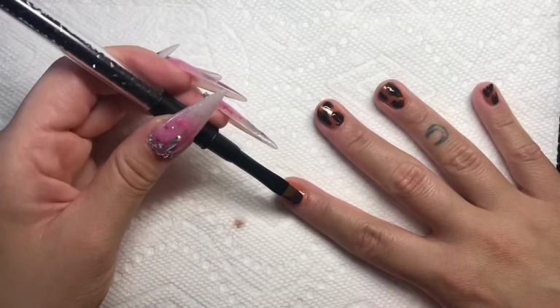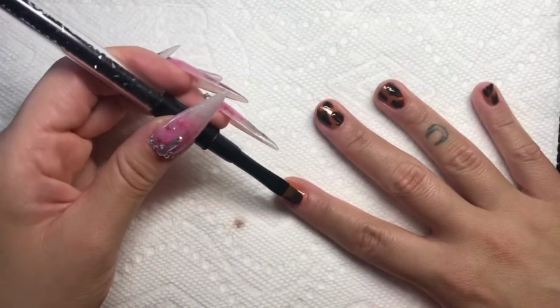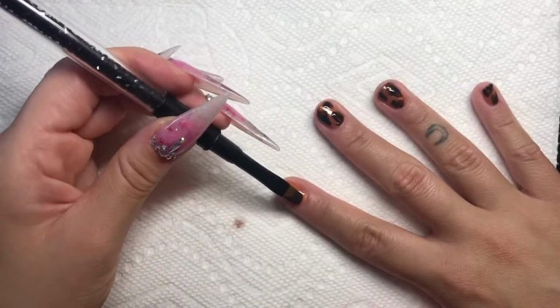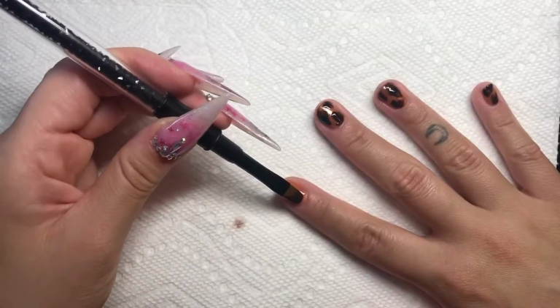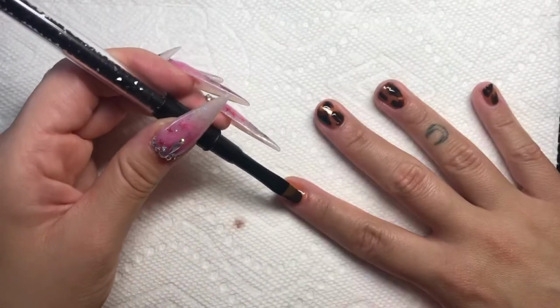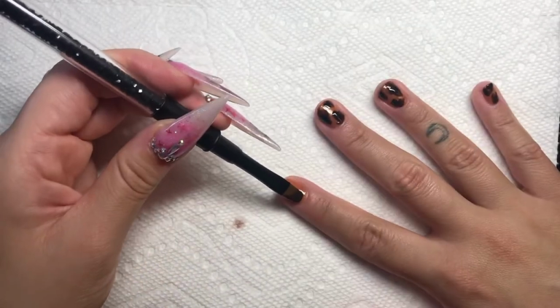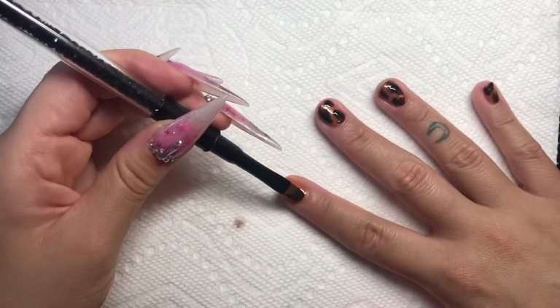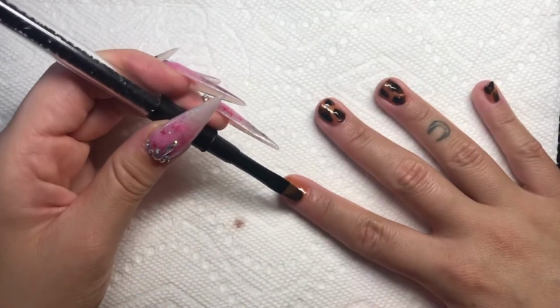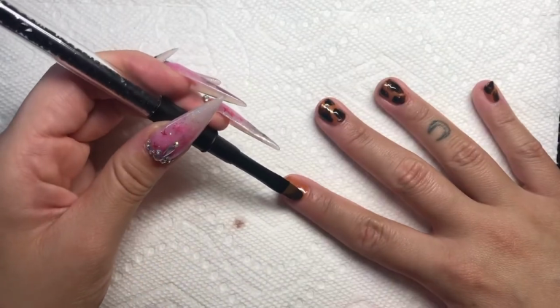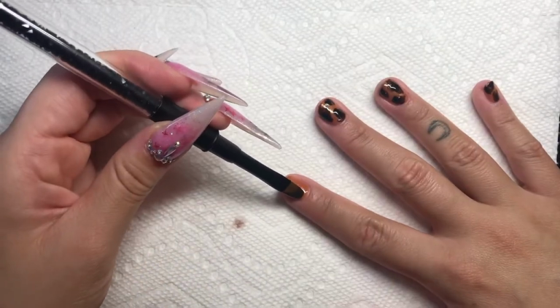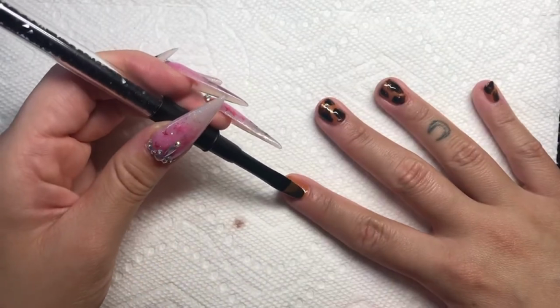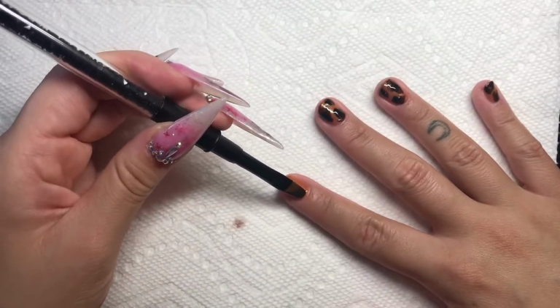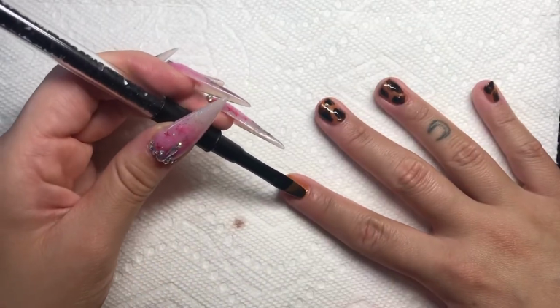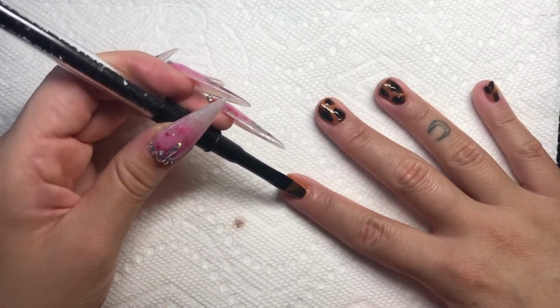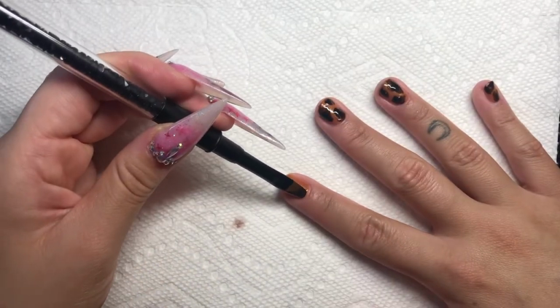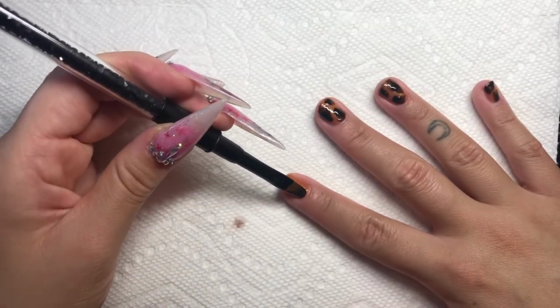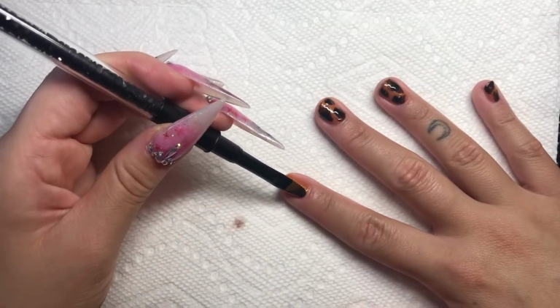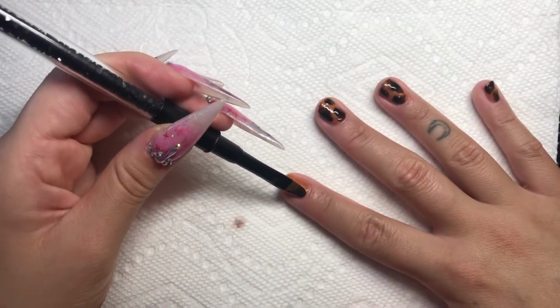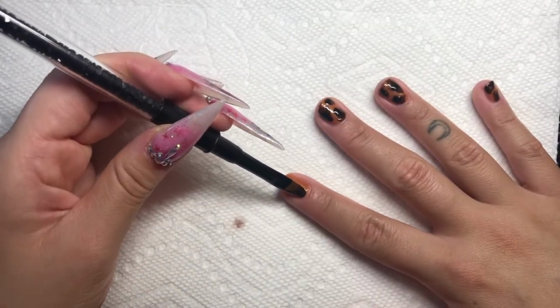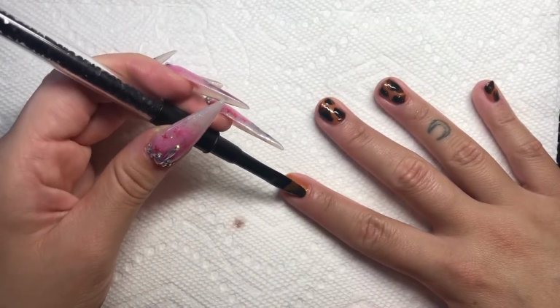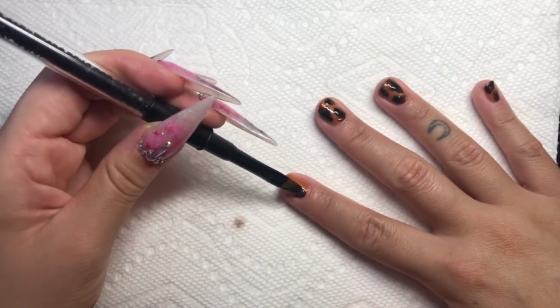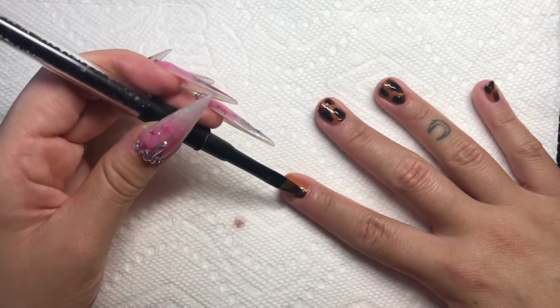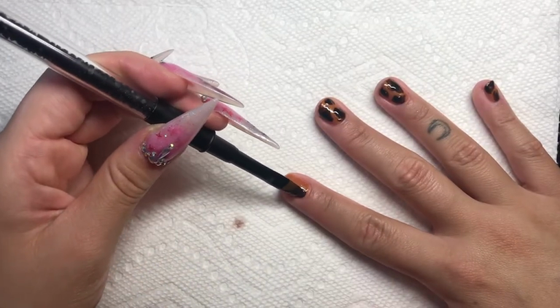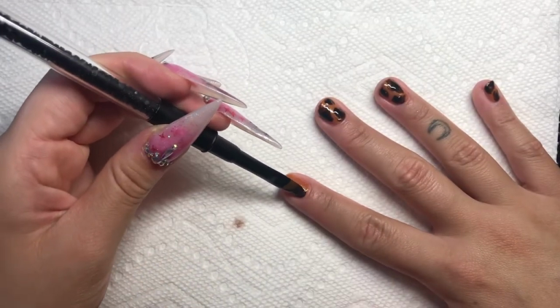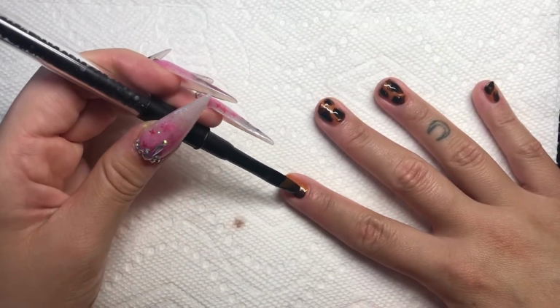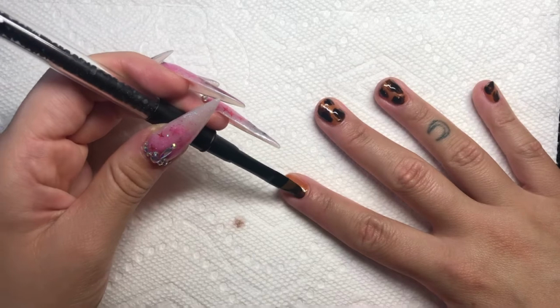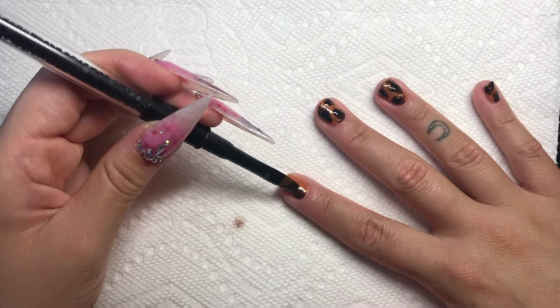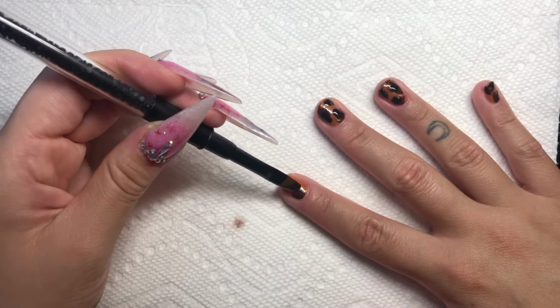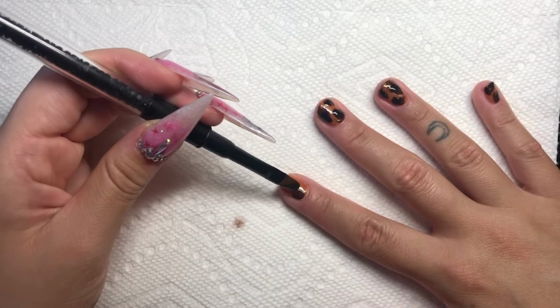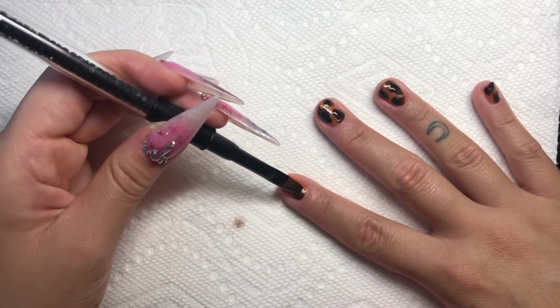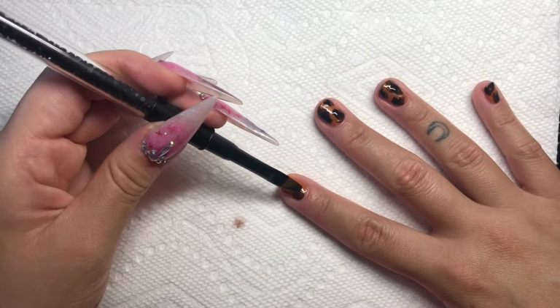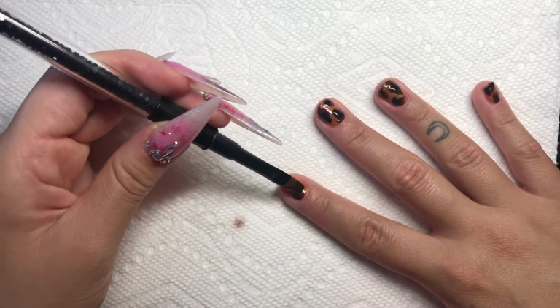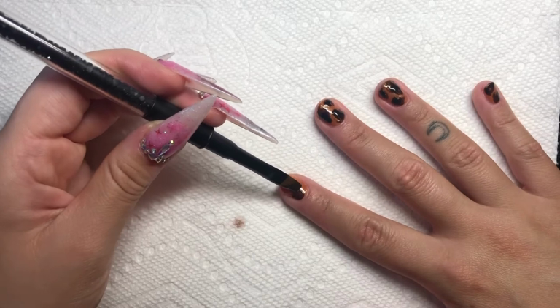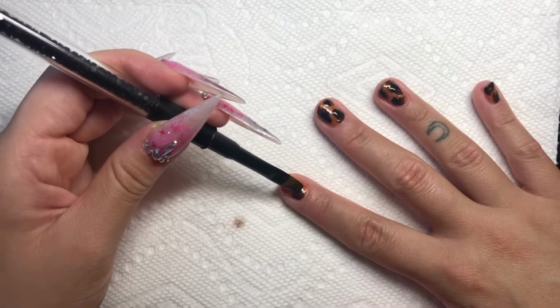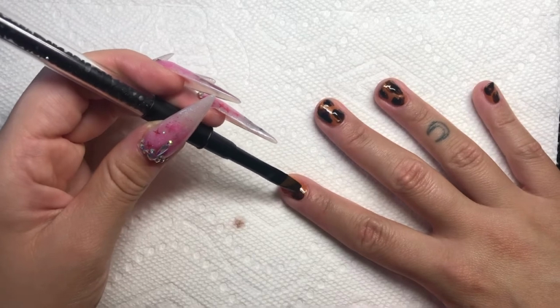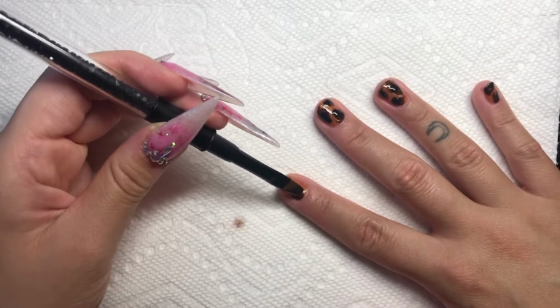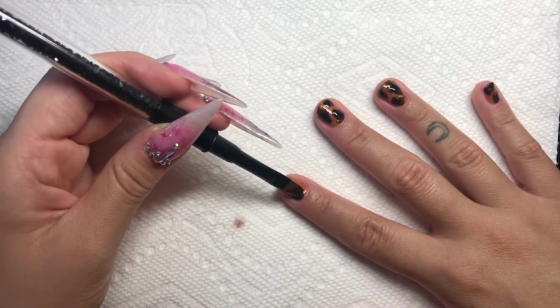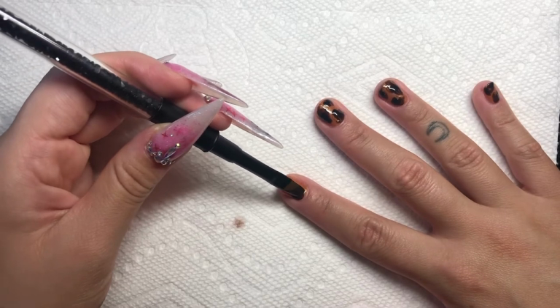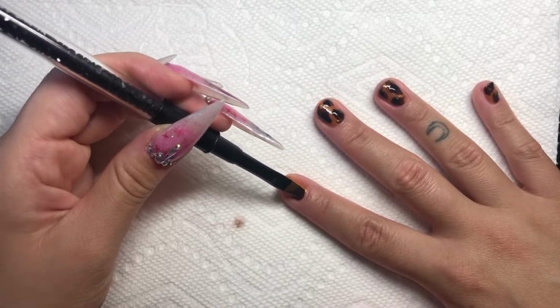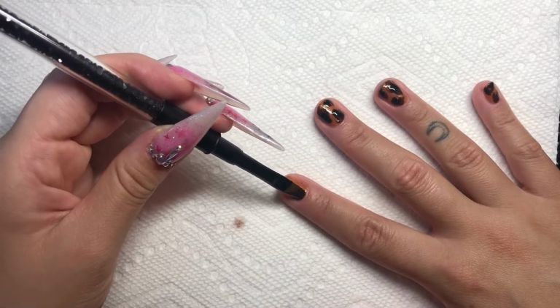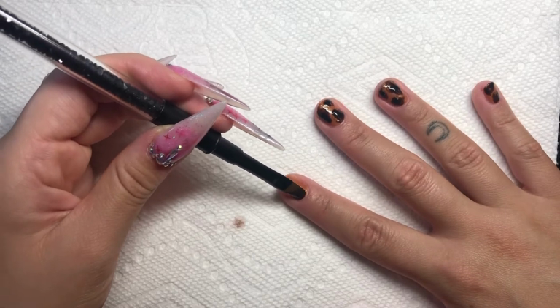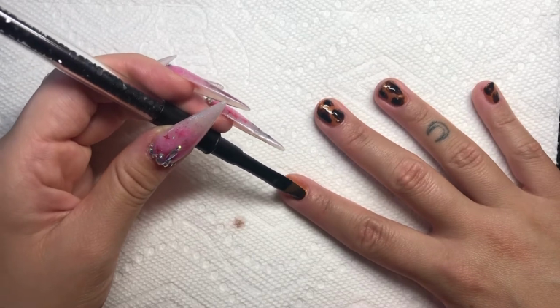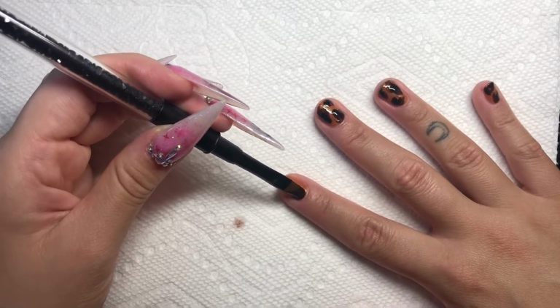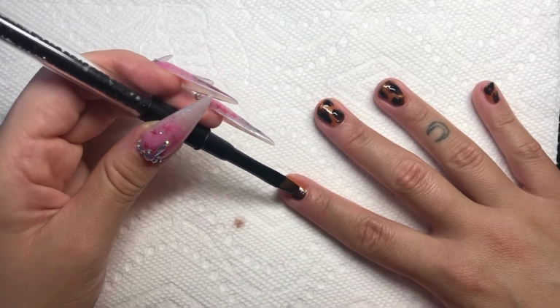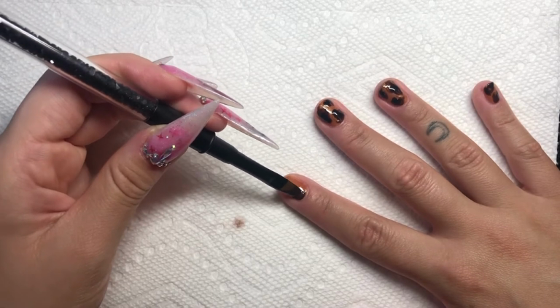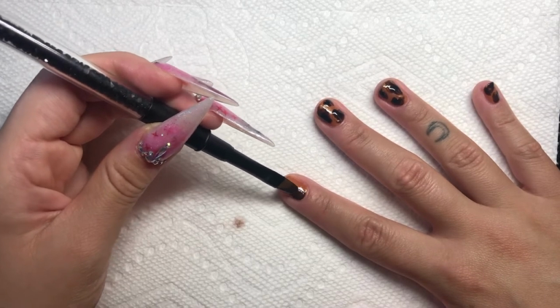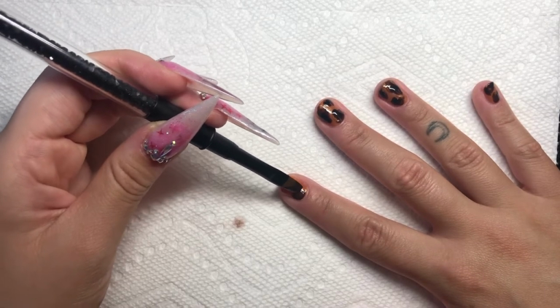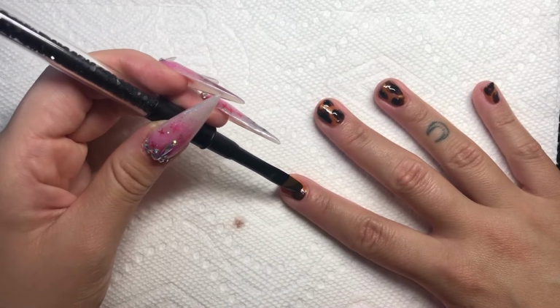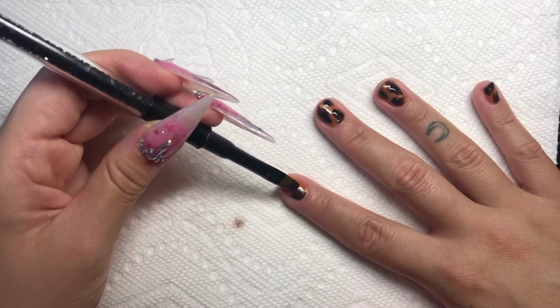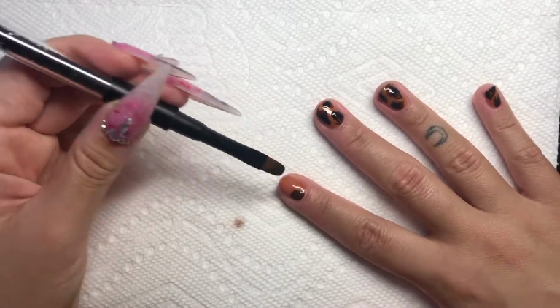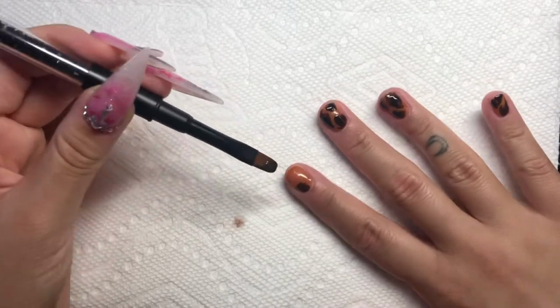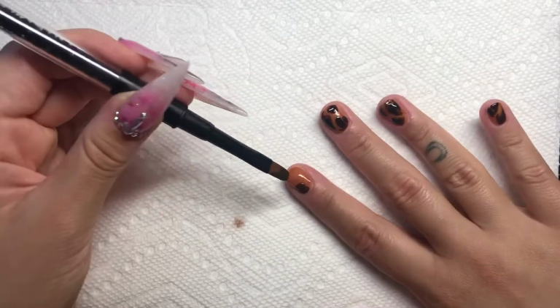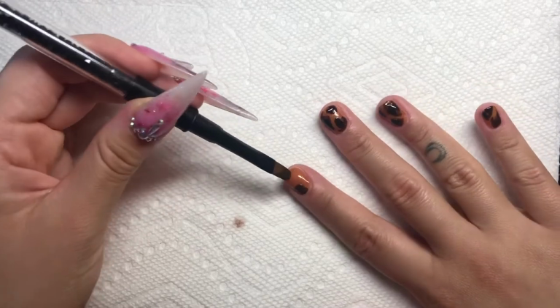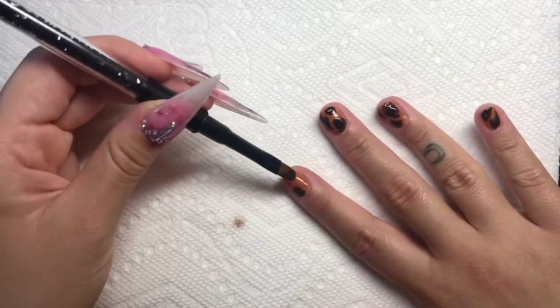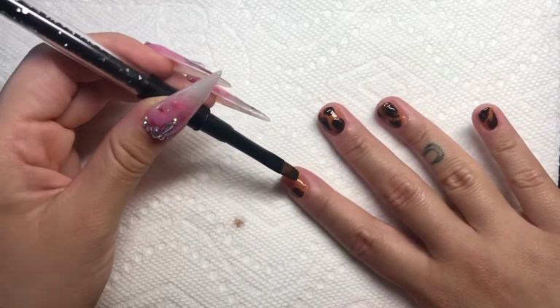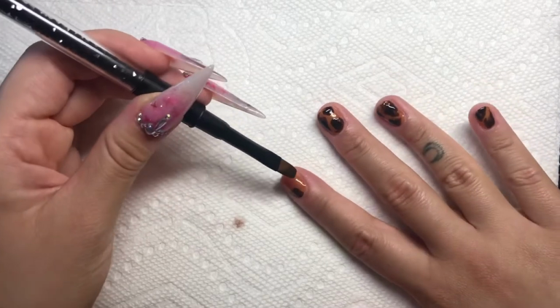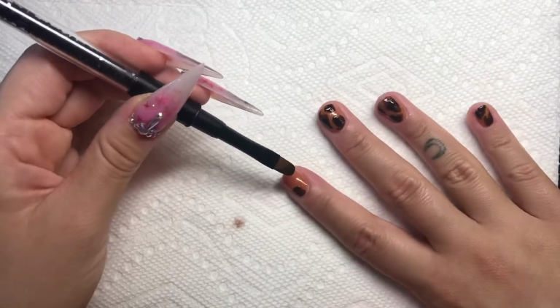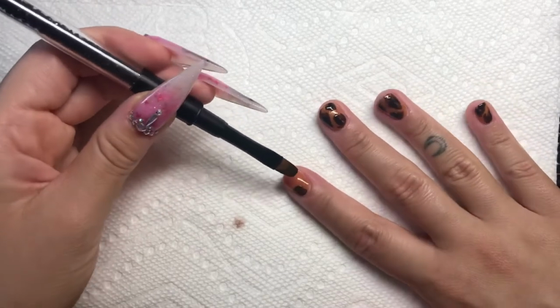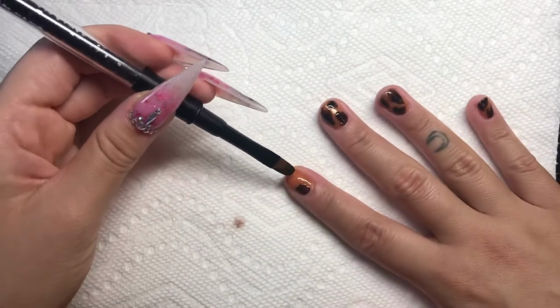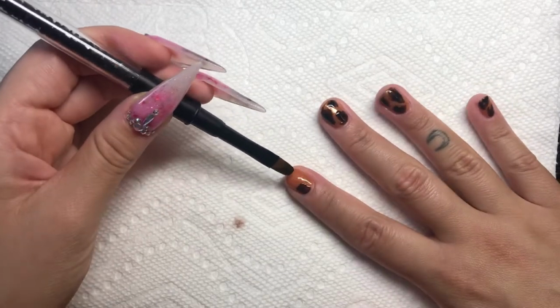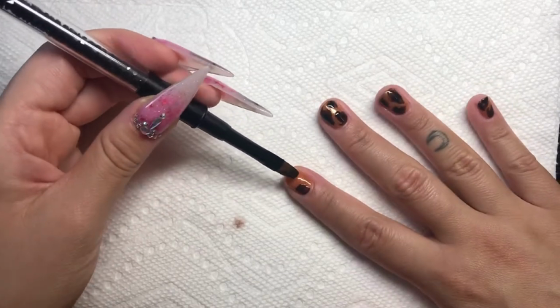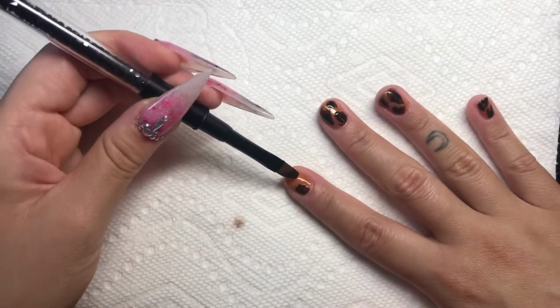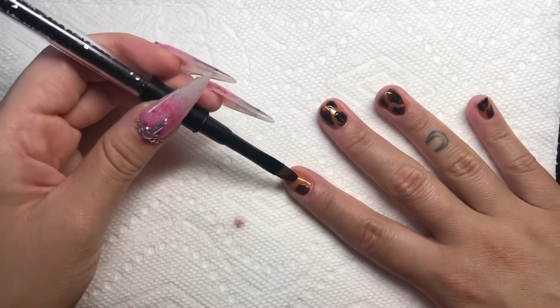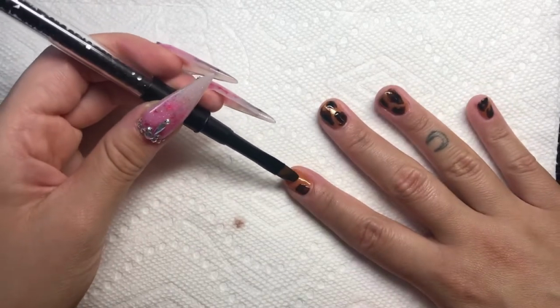I'm going back to finish up the index finger and the thumb, doing the exact same process.